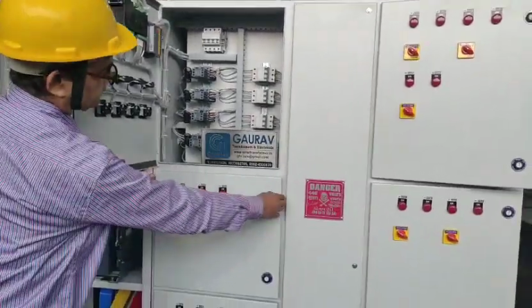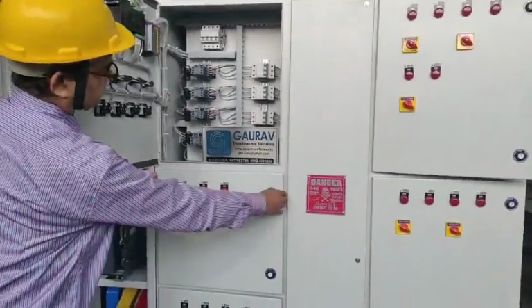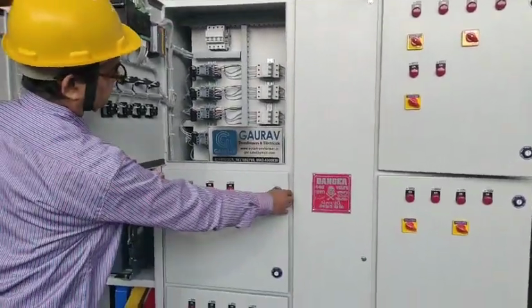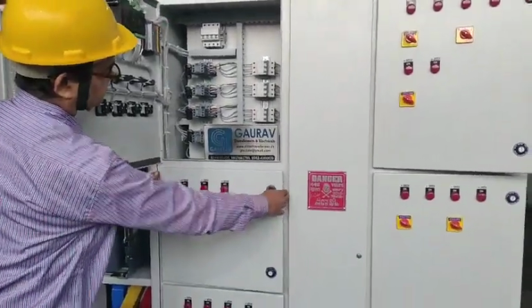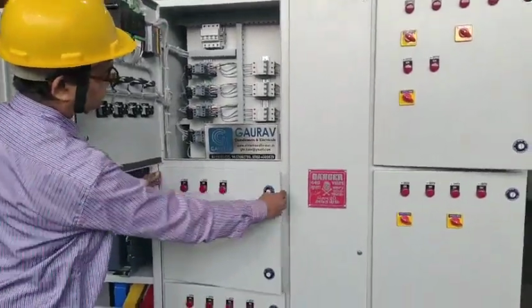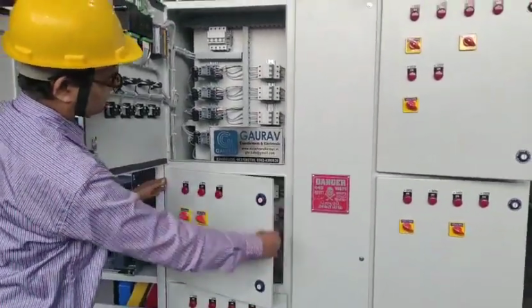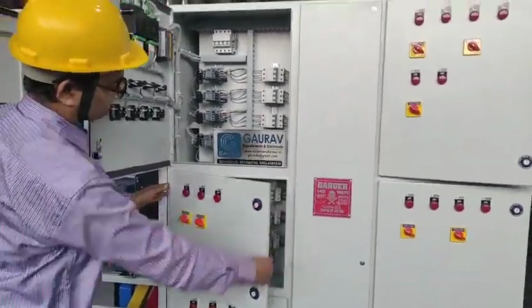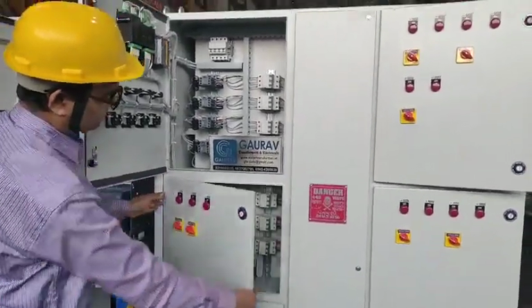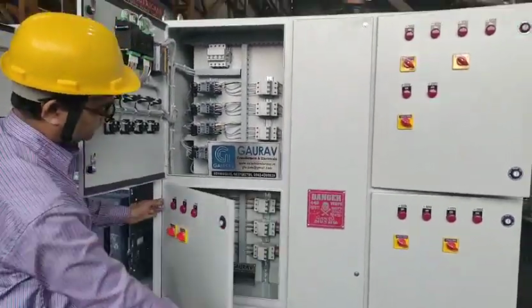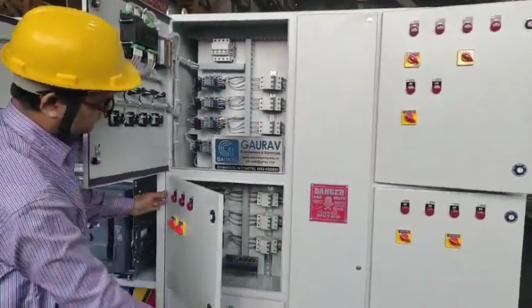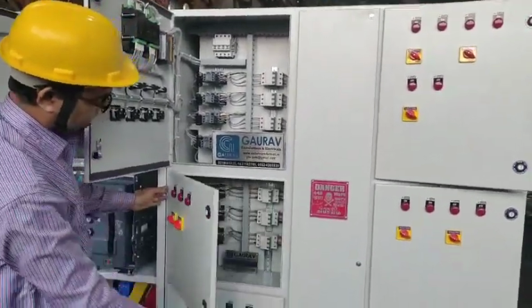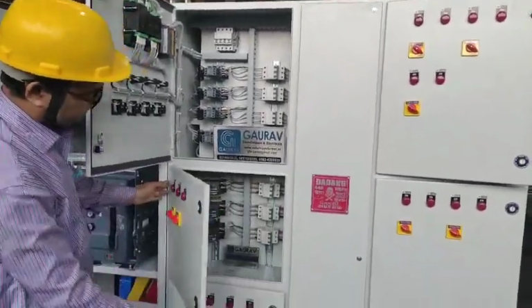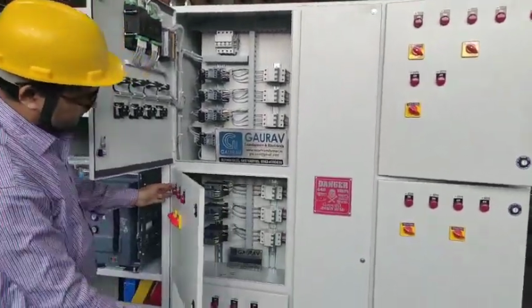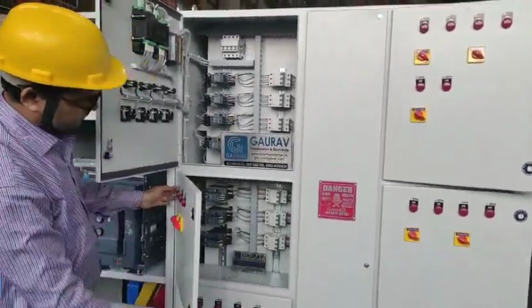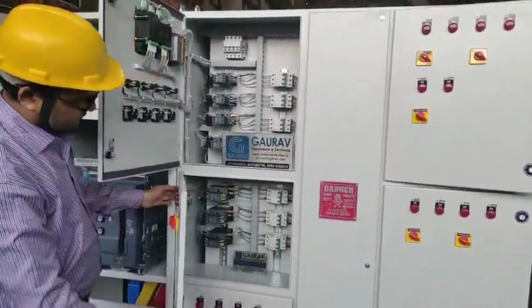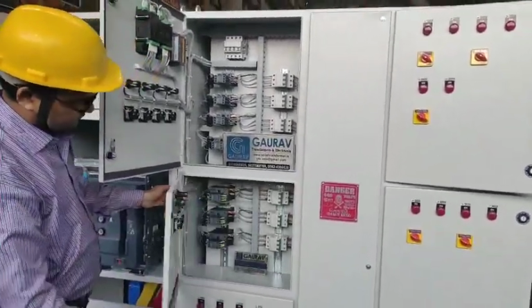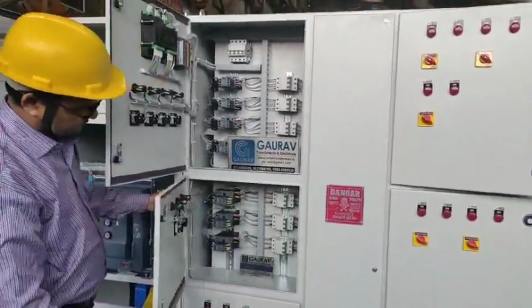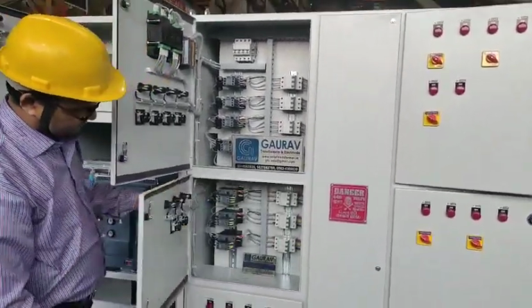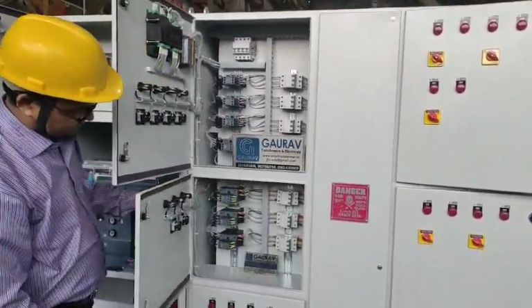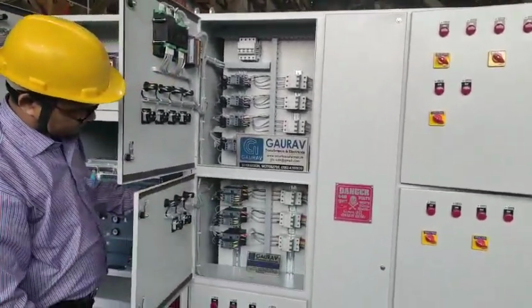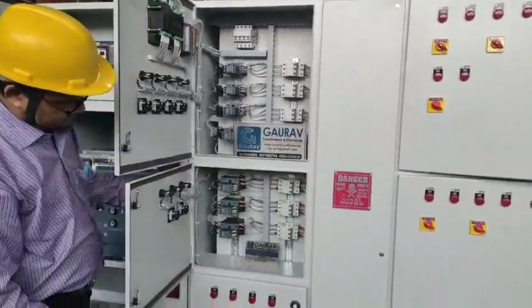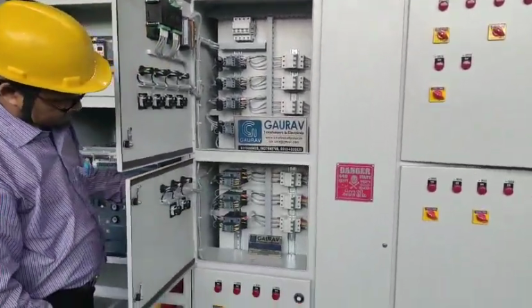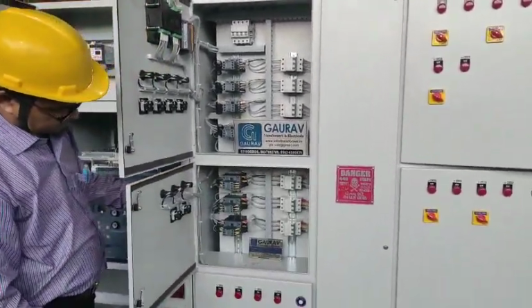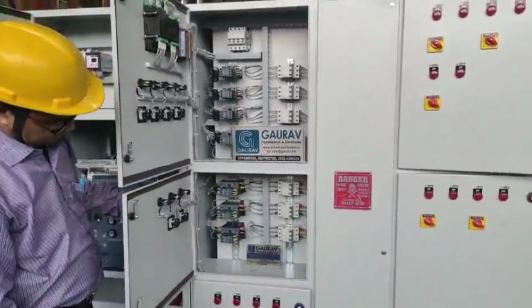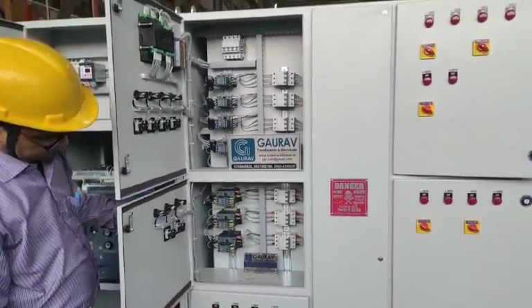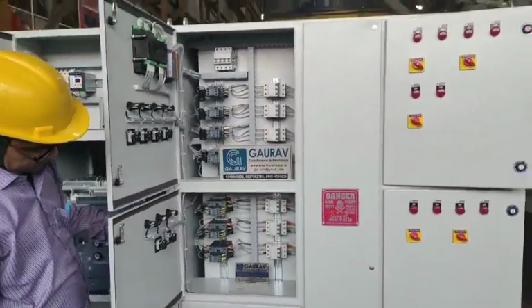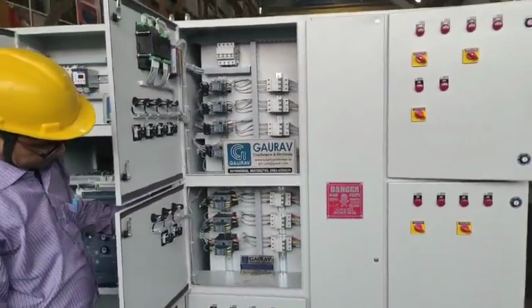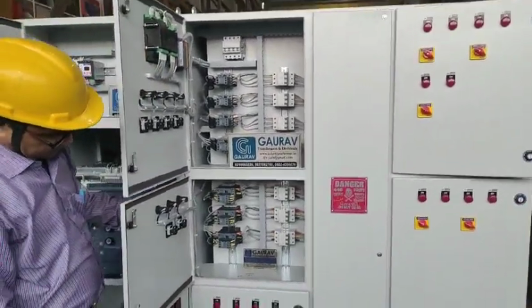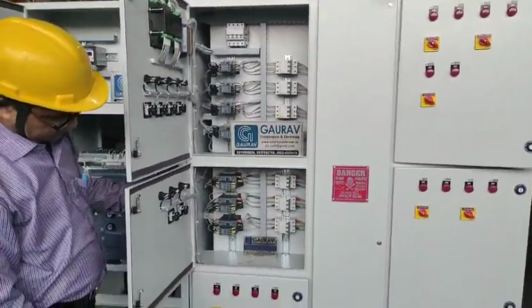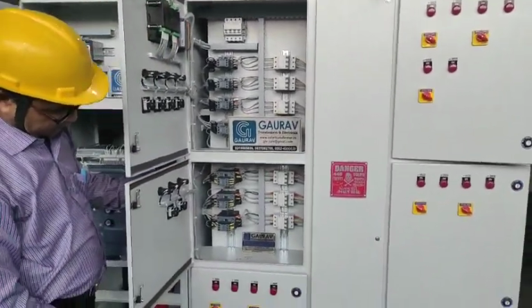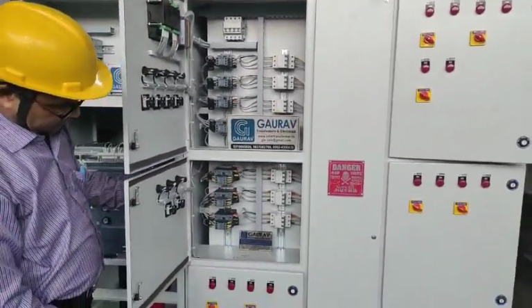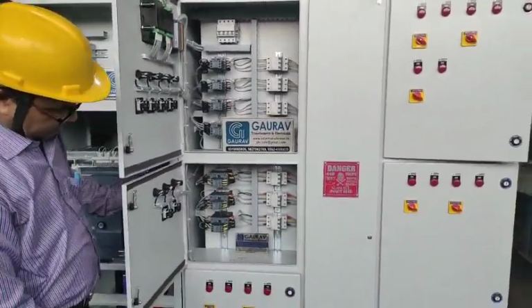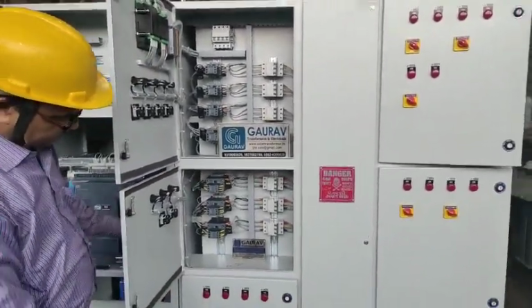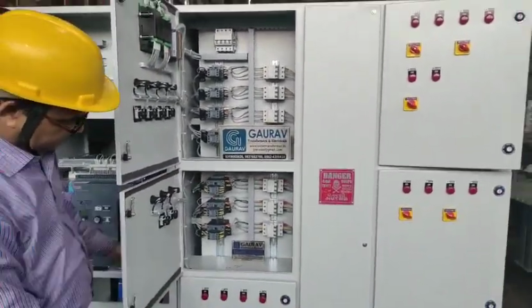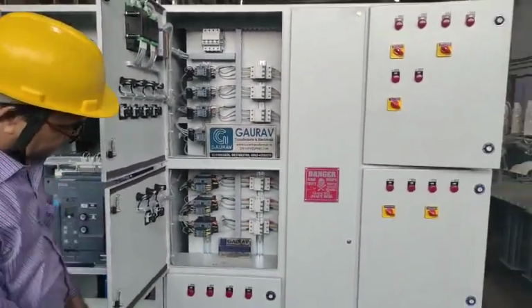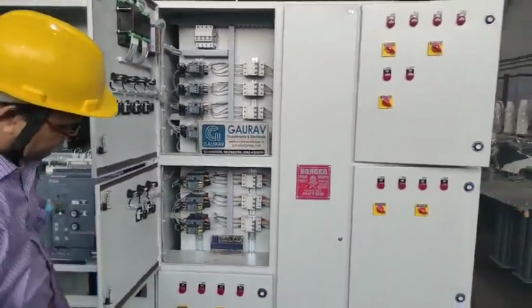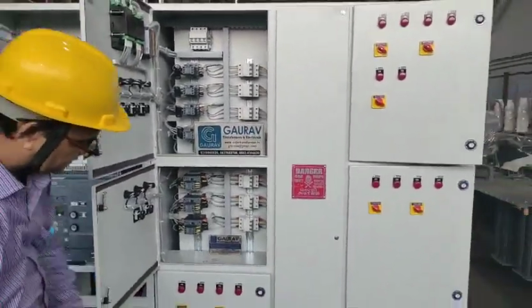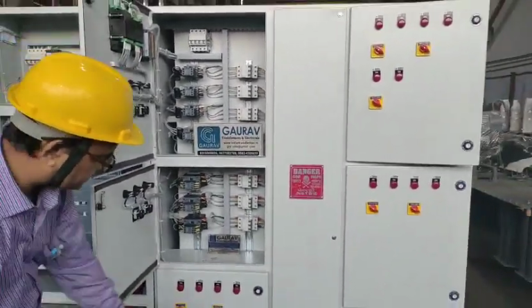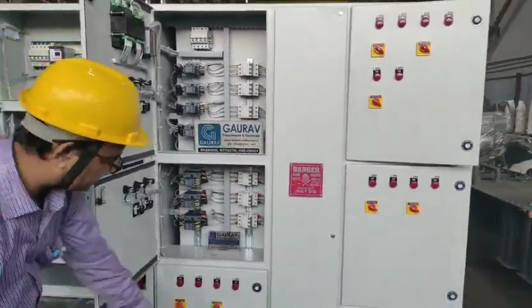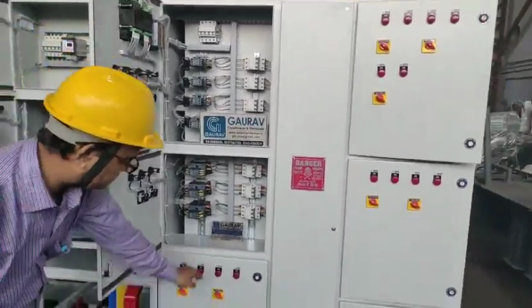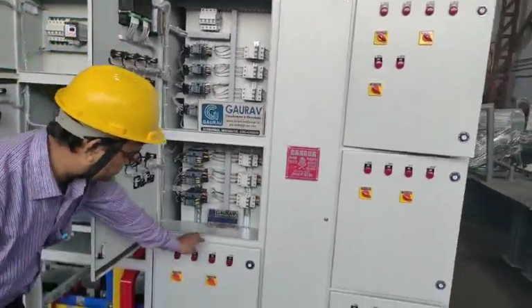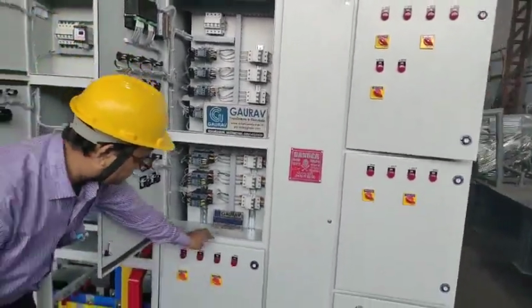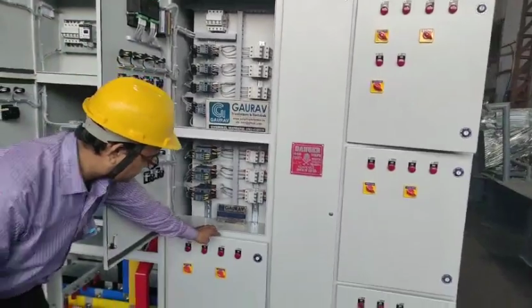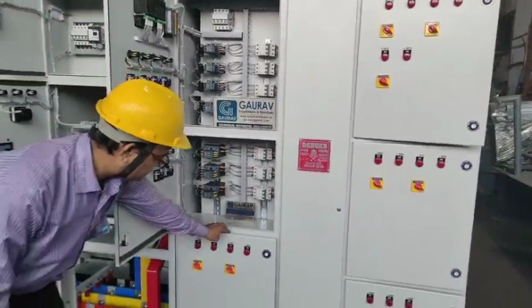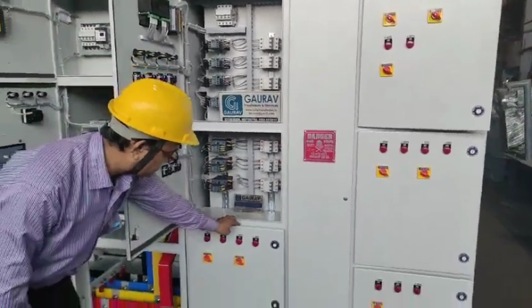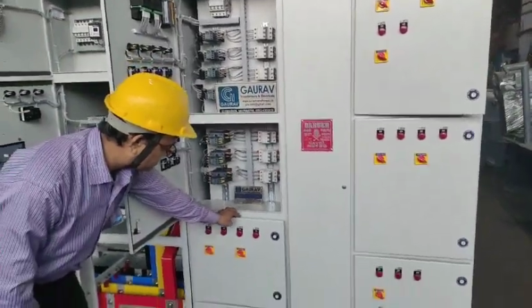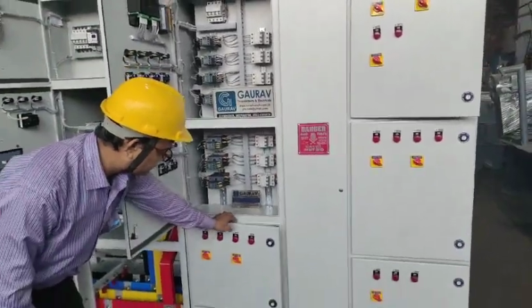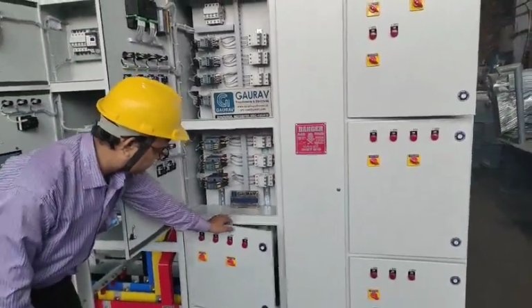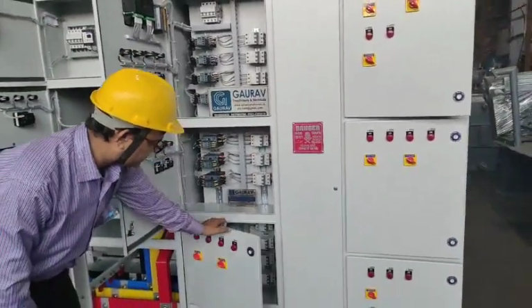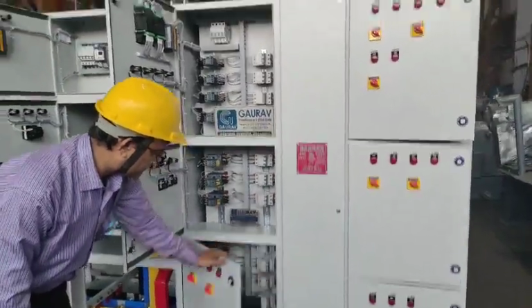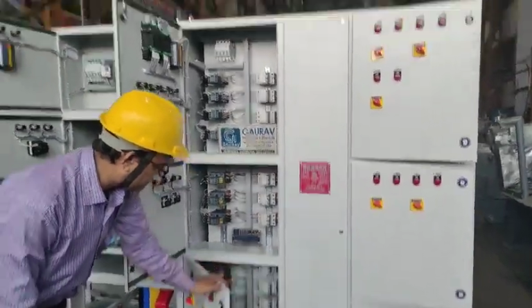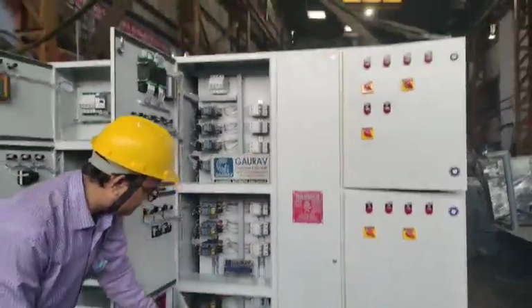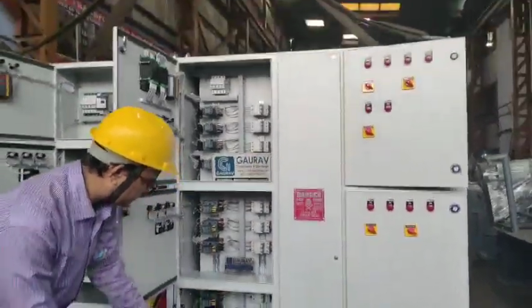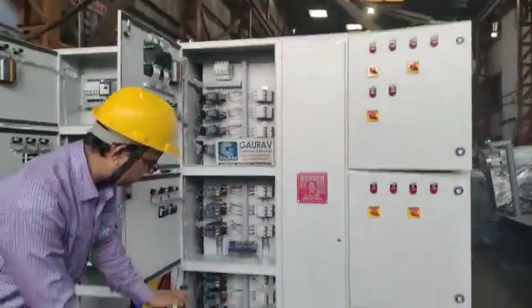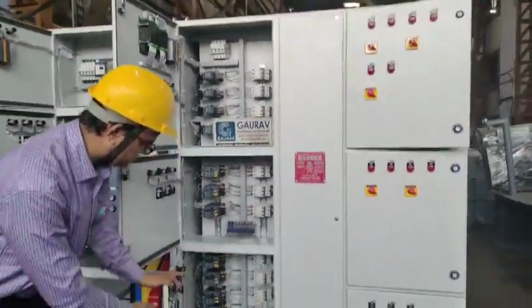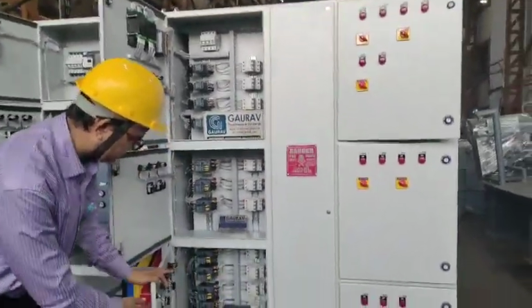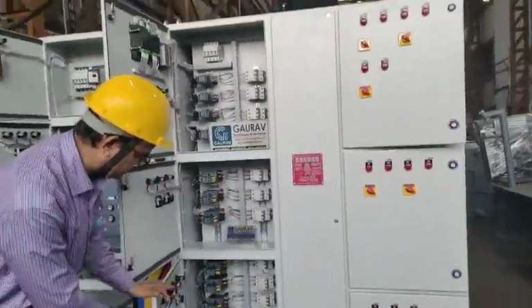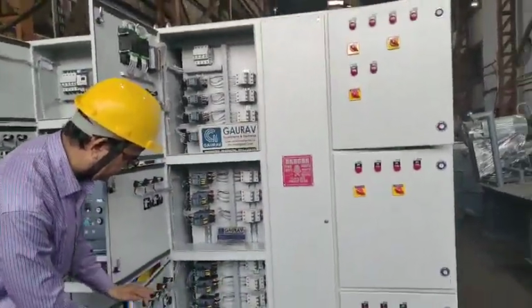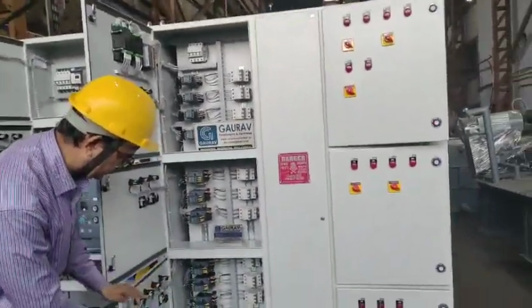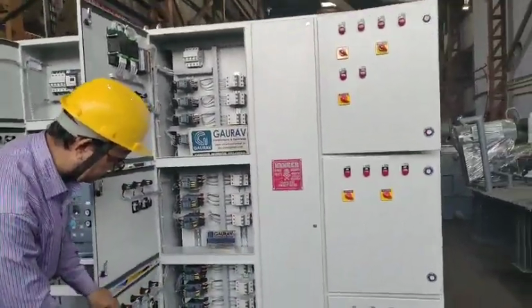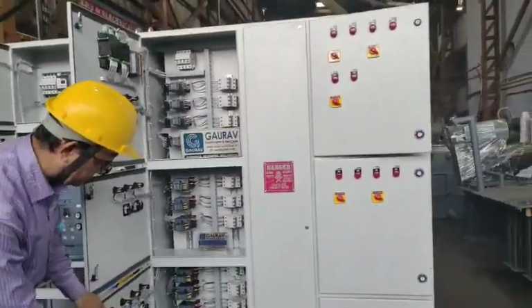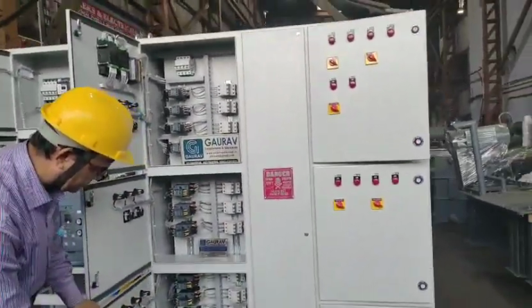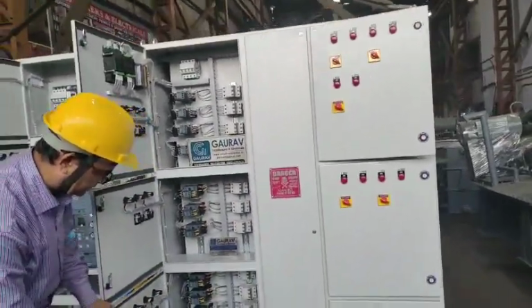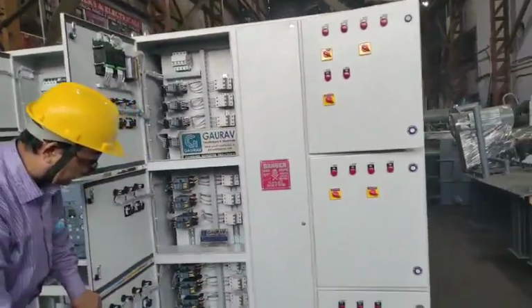The panel has capacitor branches of 1 kVAr, 2 kVAr, 5 kVAr, 10 kVAr, 25 kVAr, up to 50 kVAr.